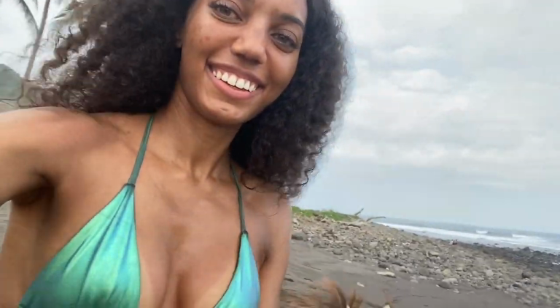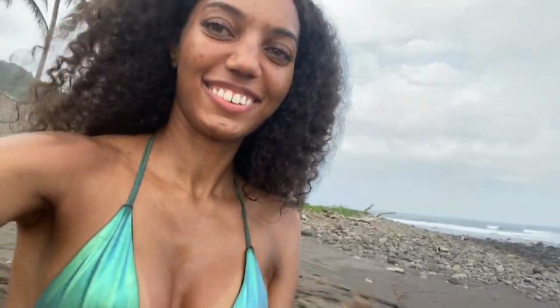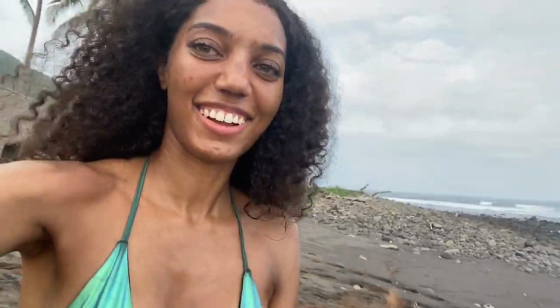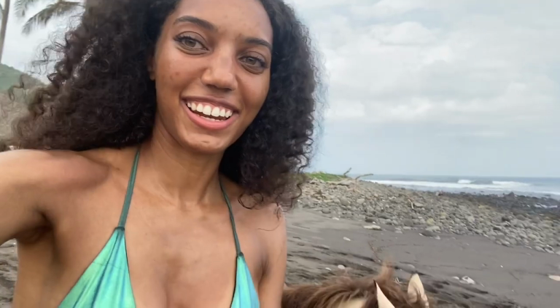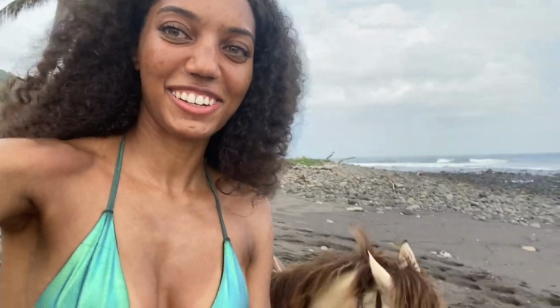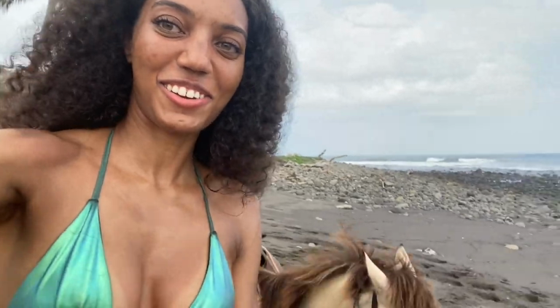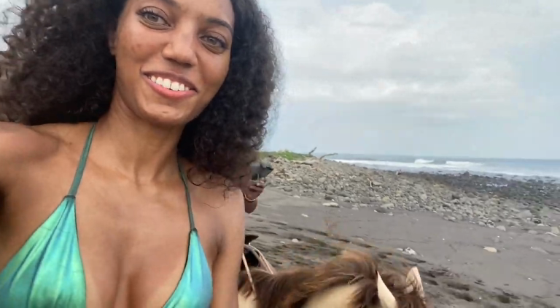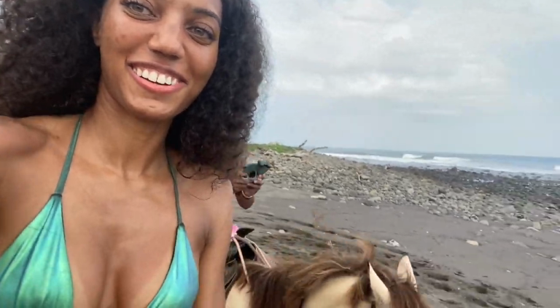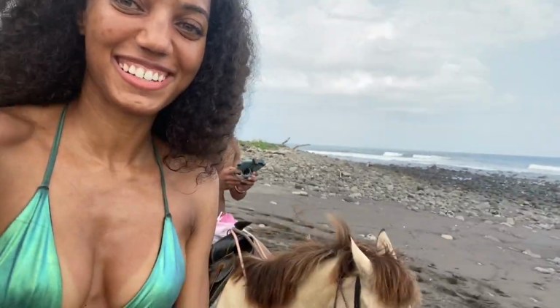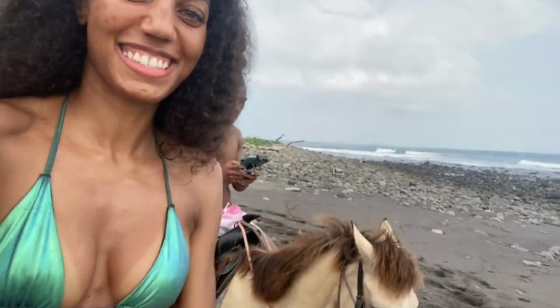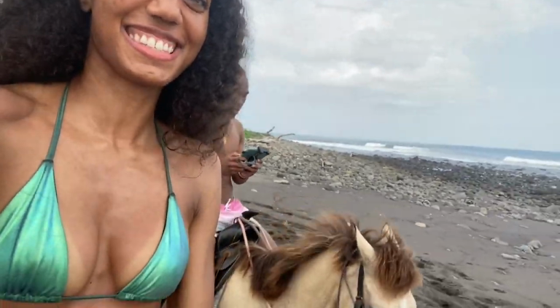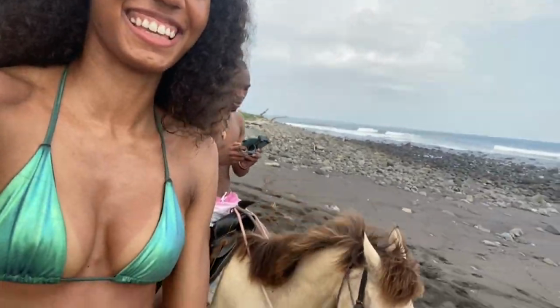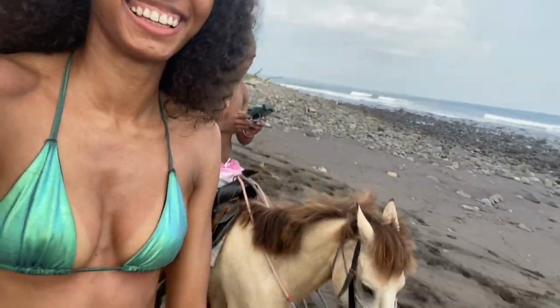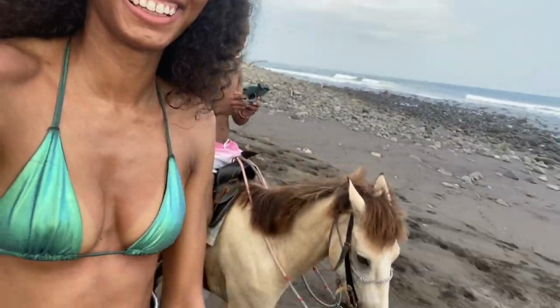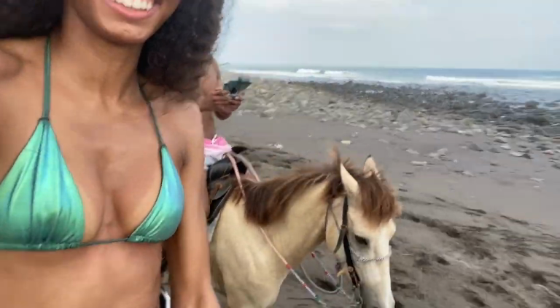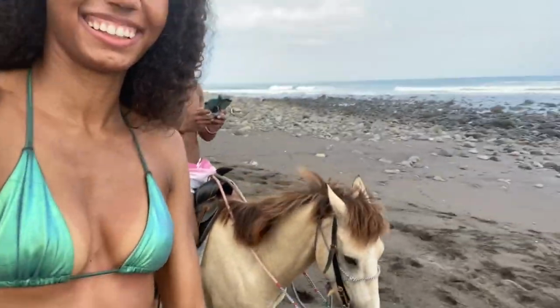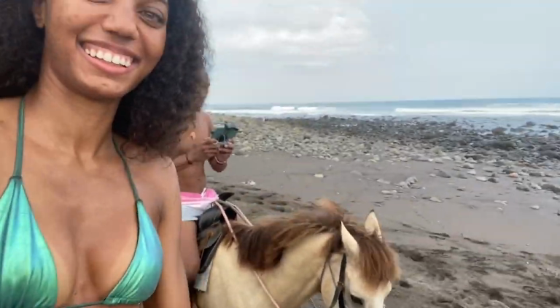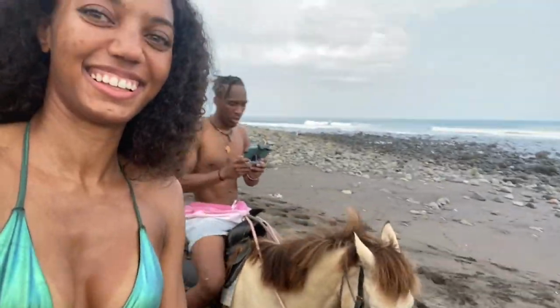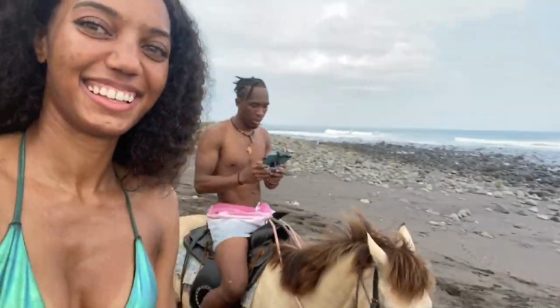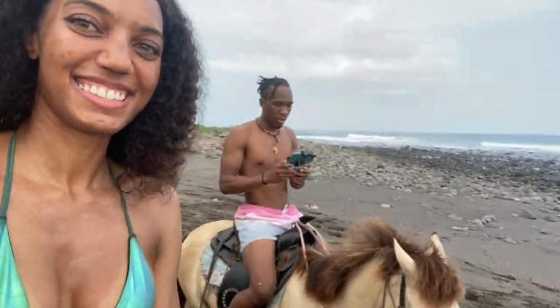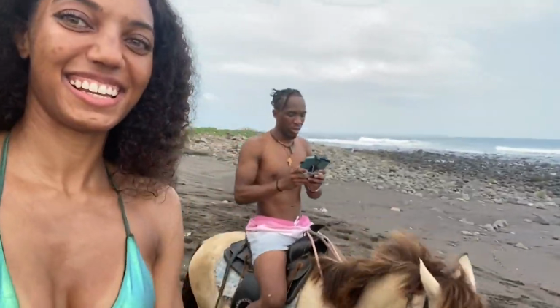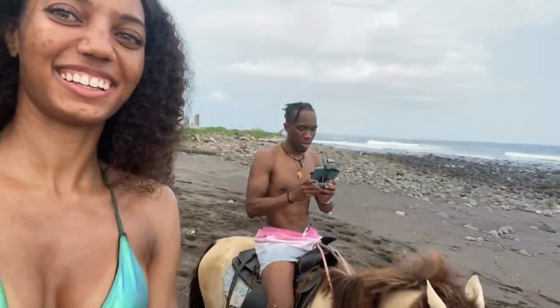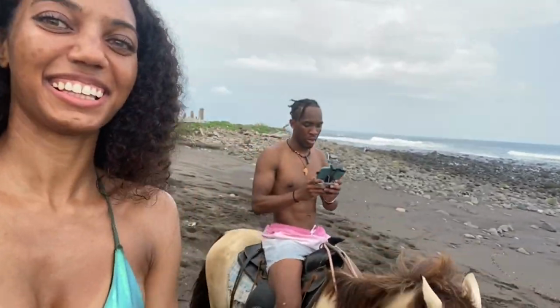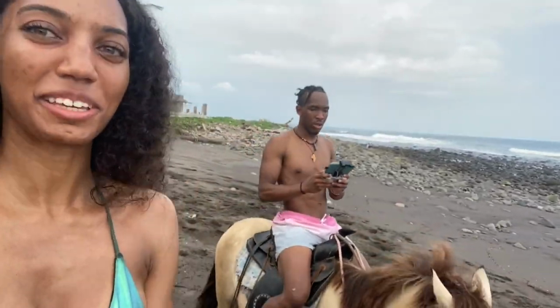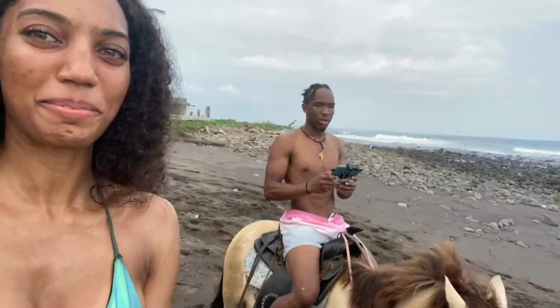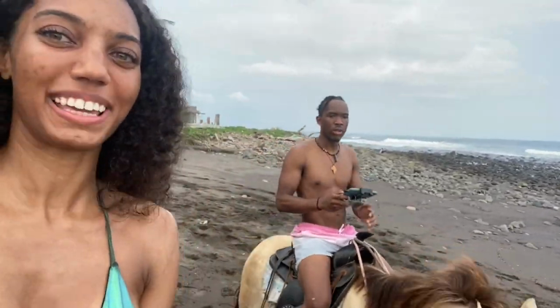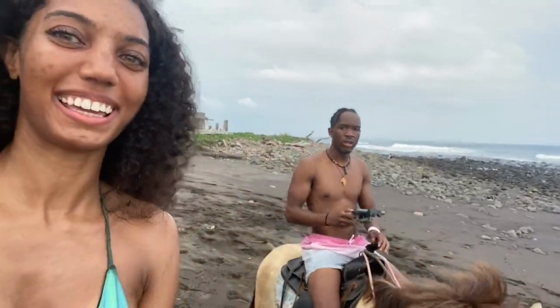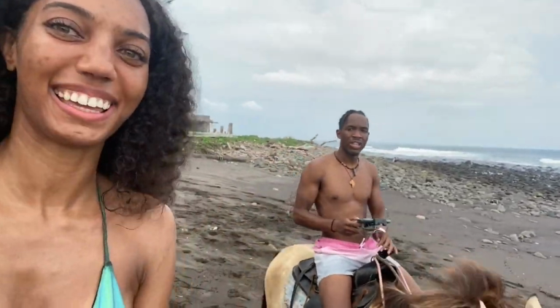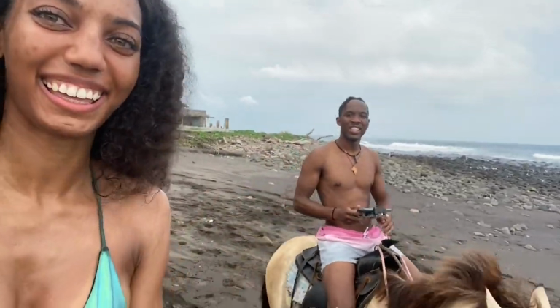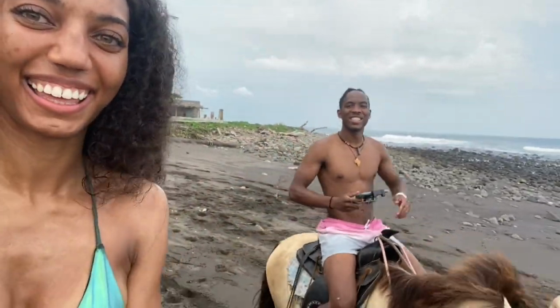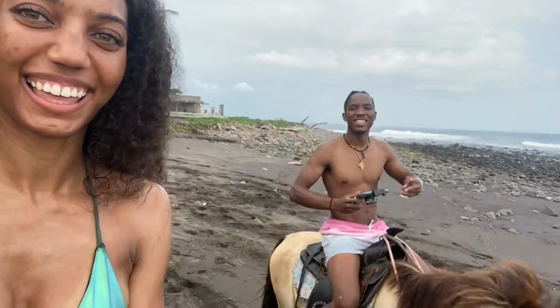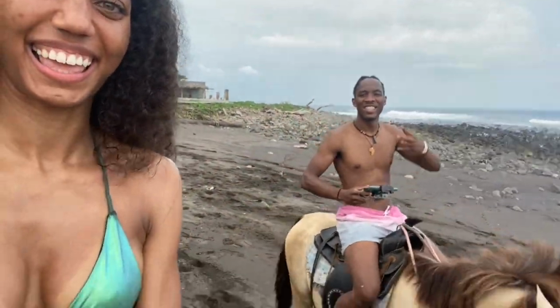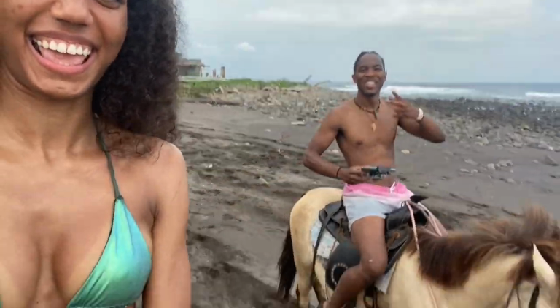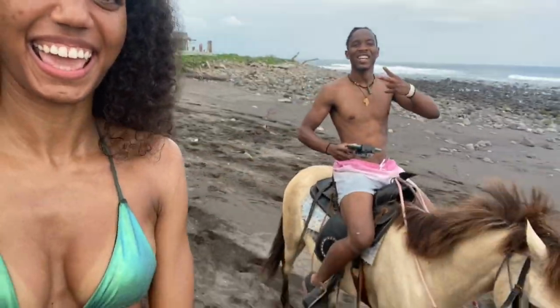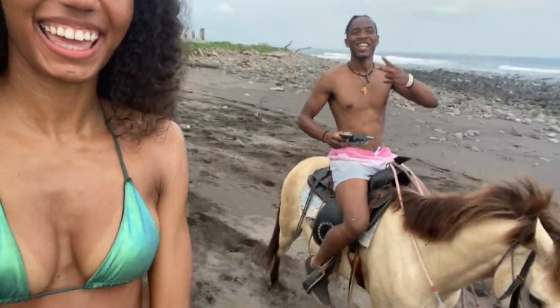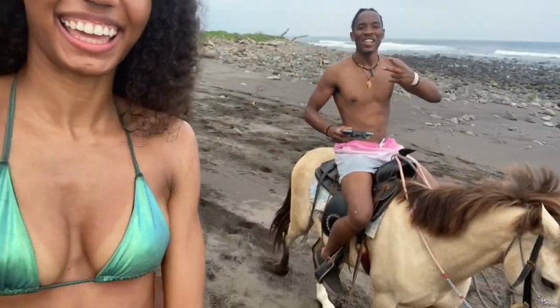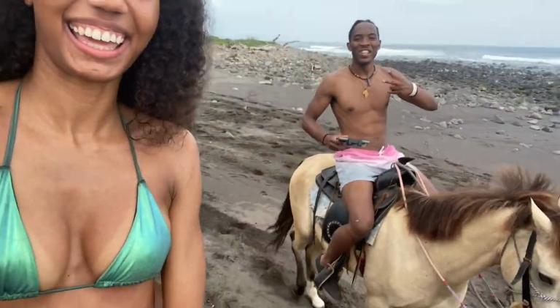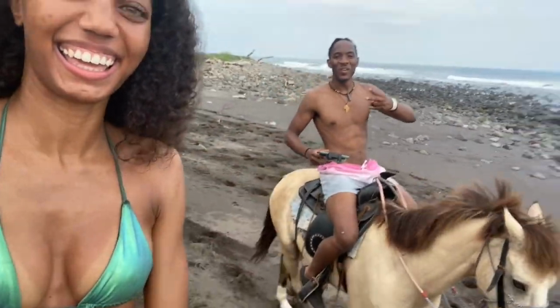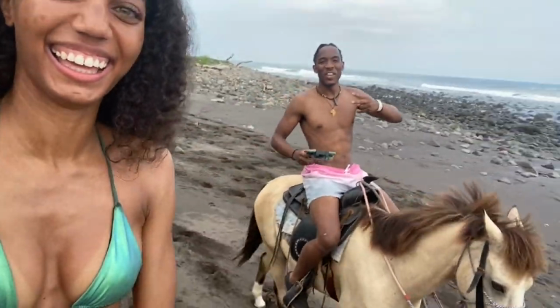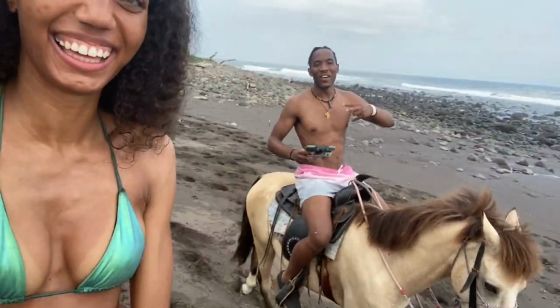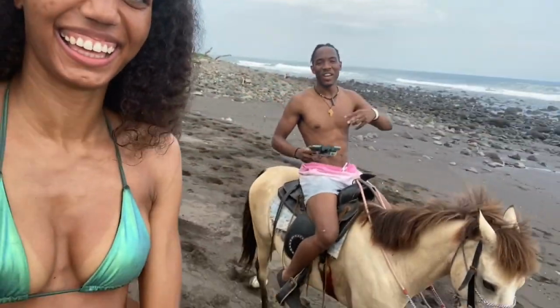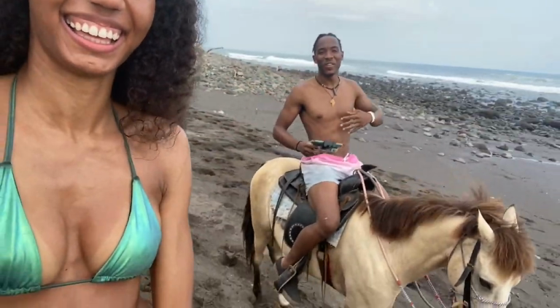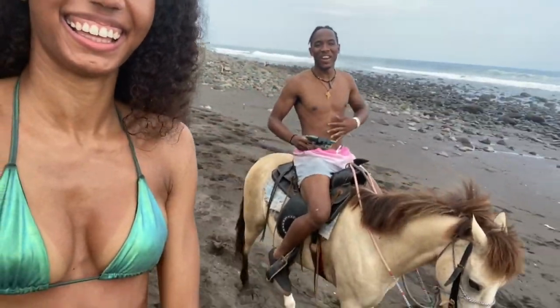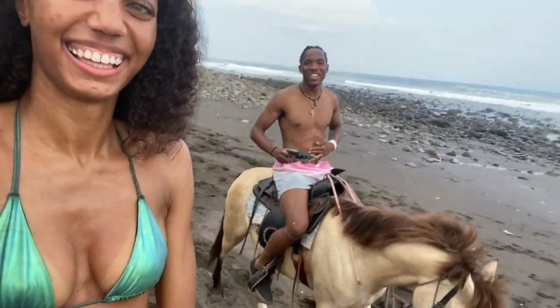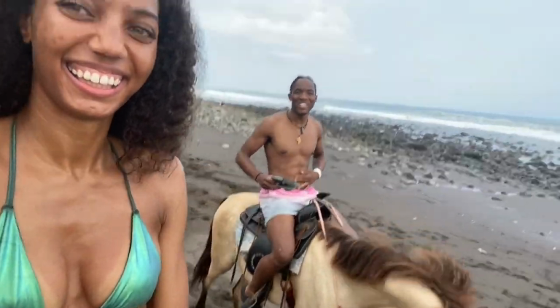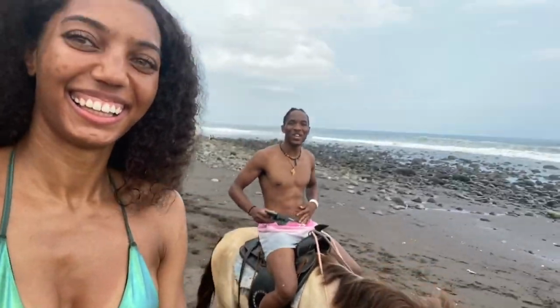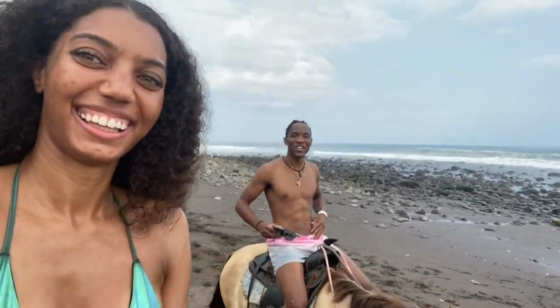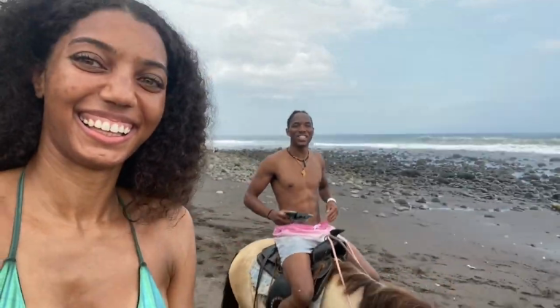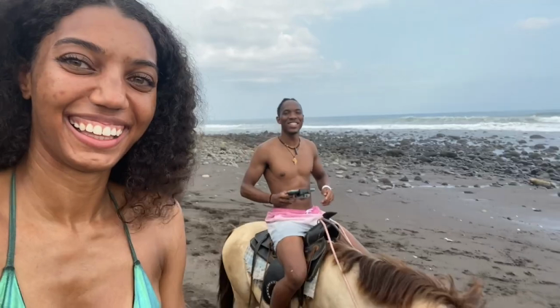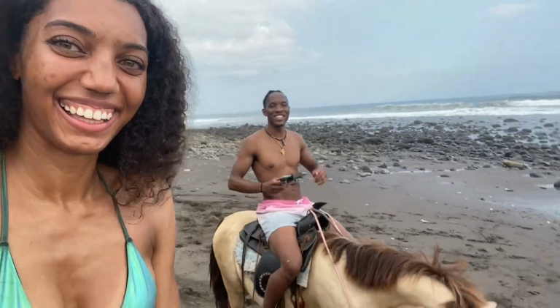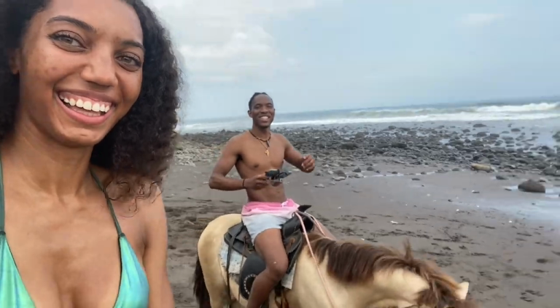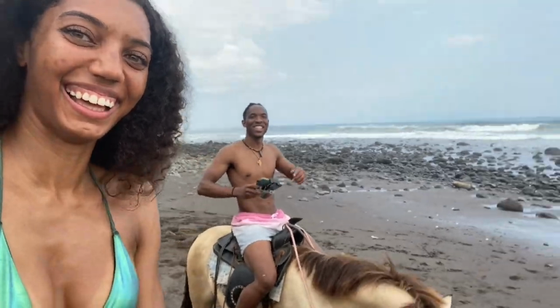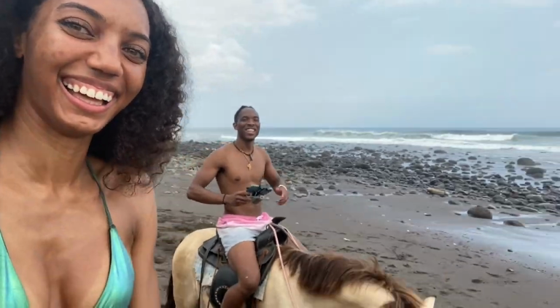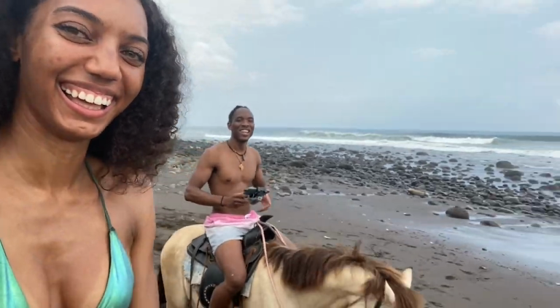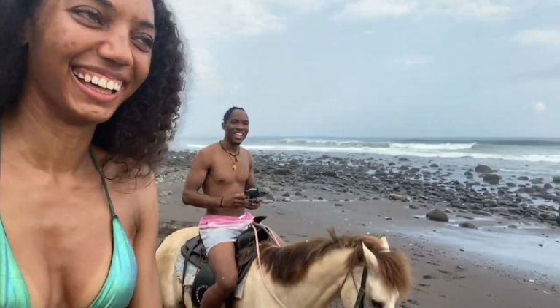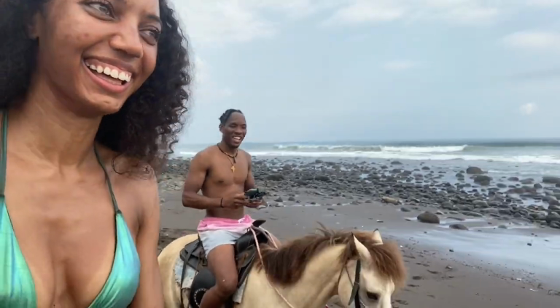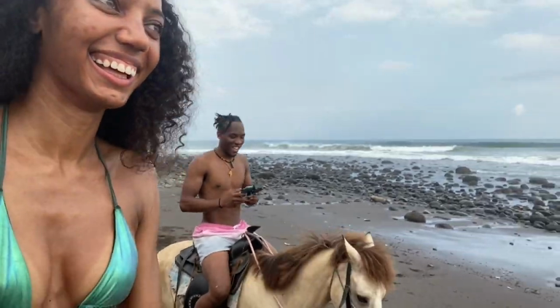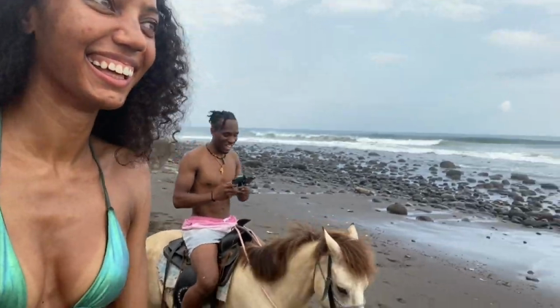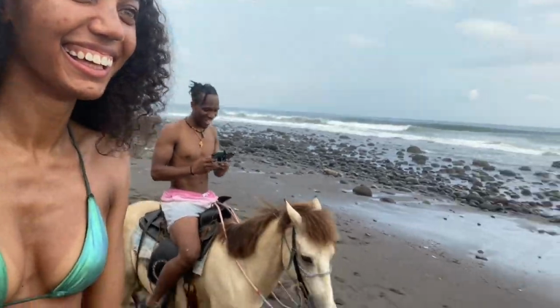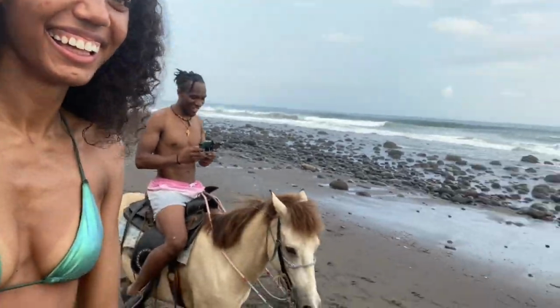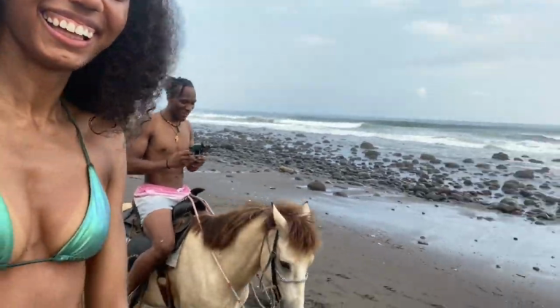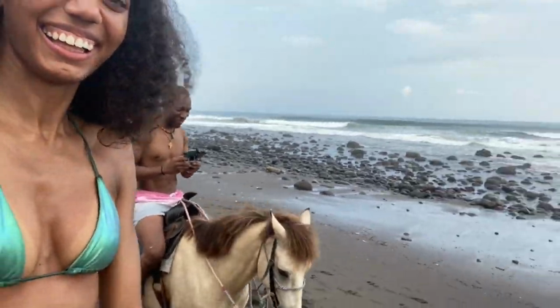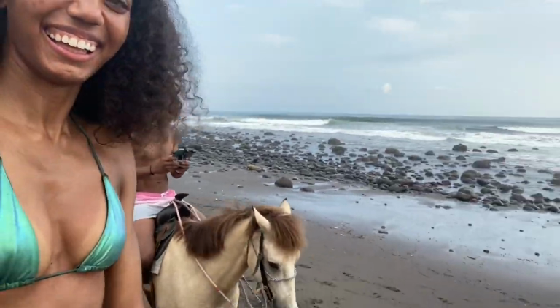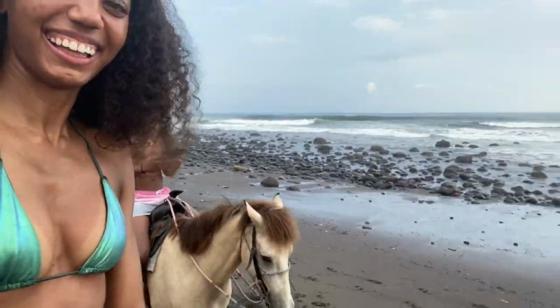I don't know how to horse. Darren, look at me. Are we out here riding these horses next? Oh man.